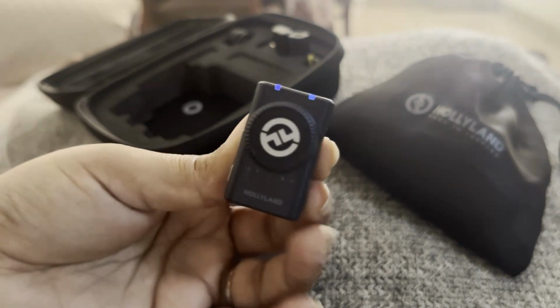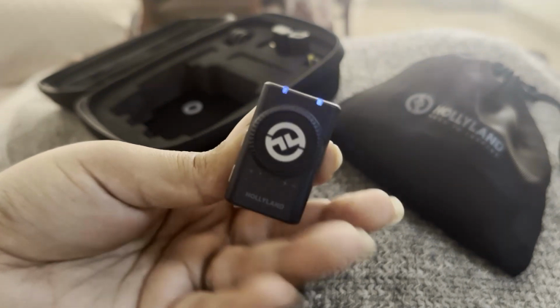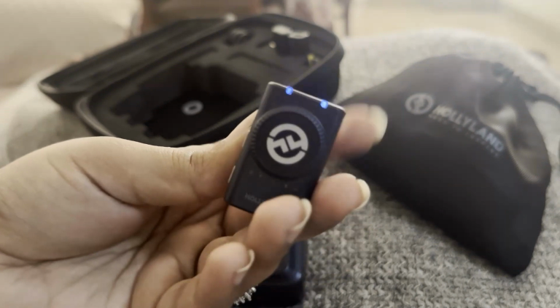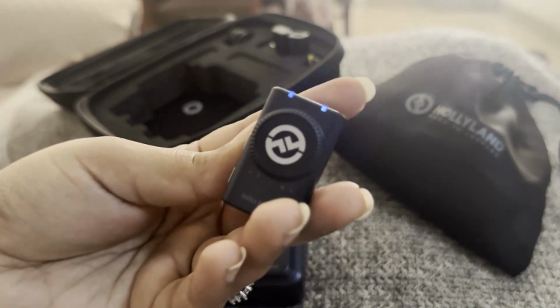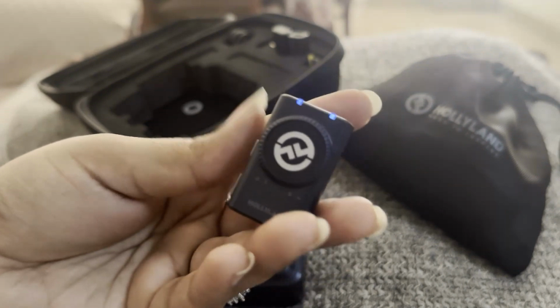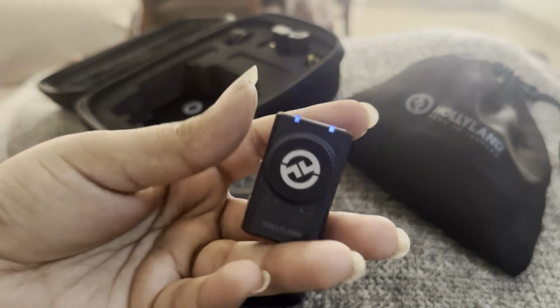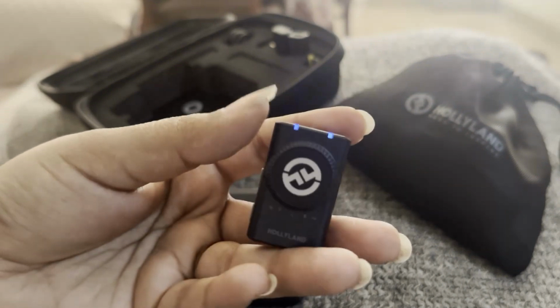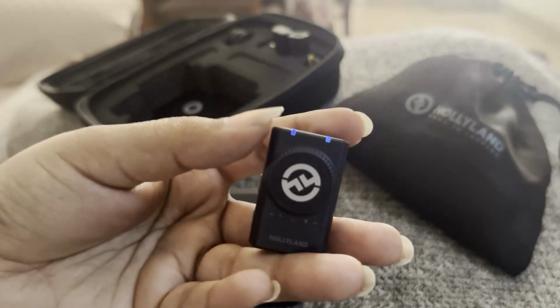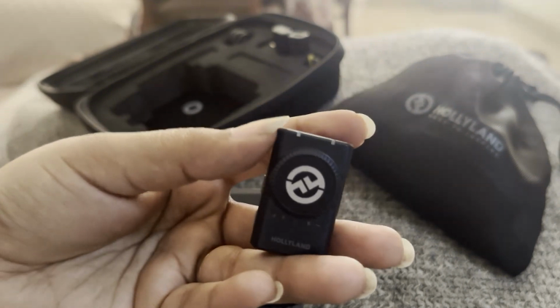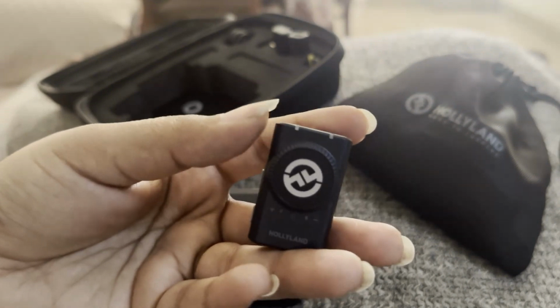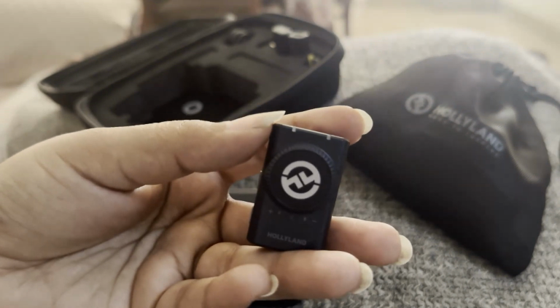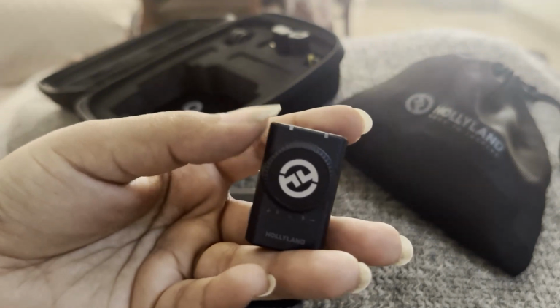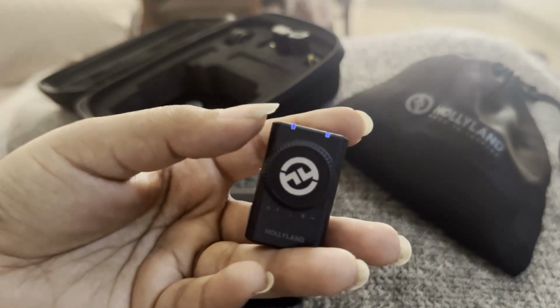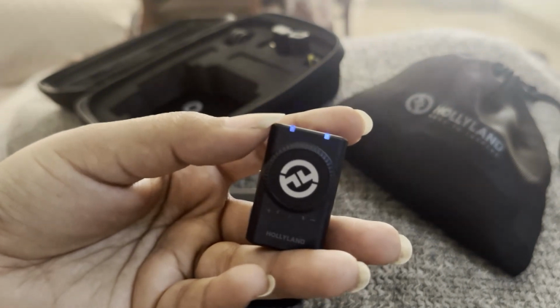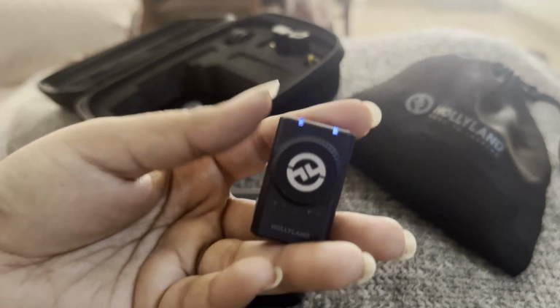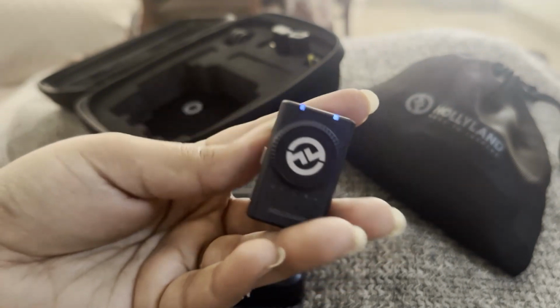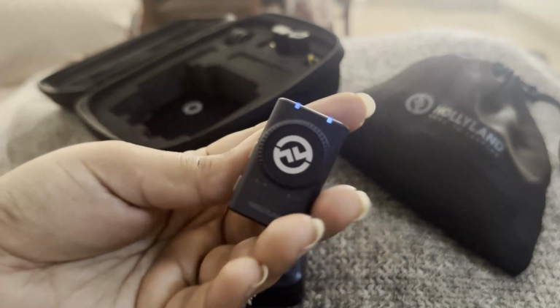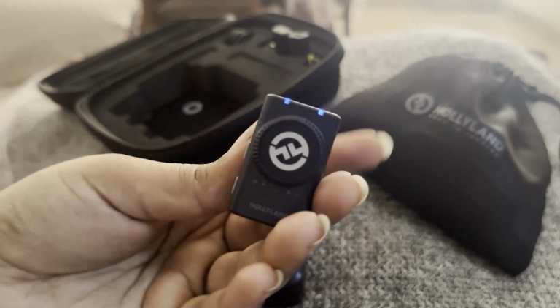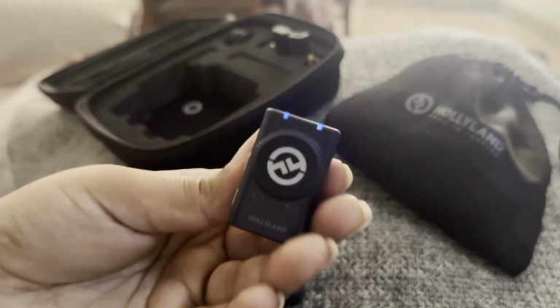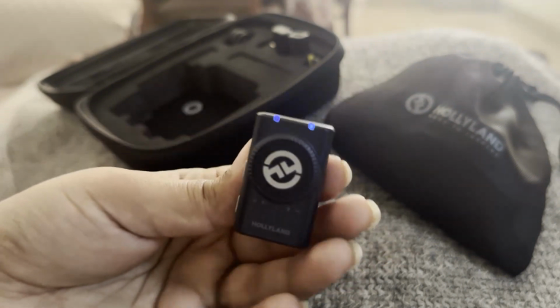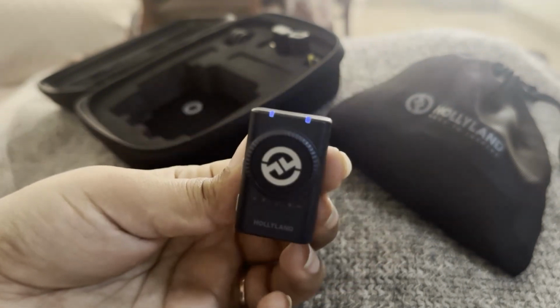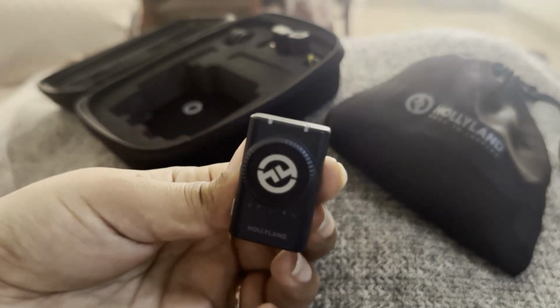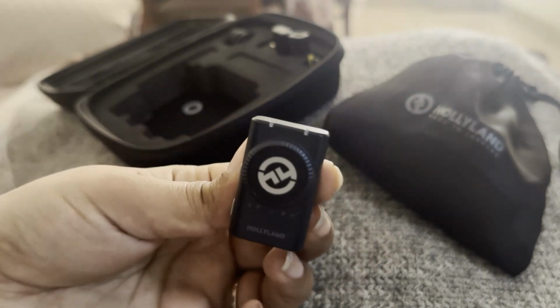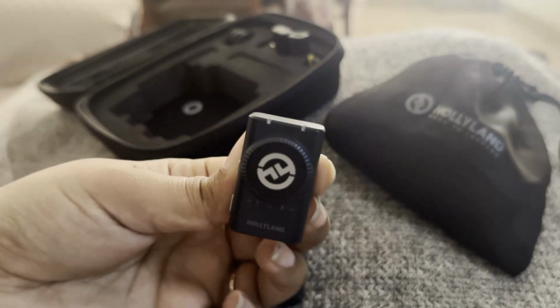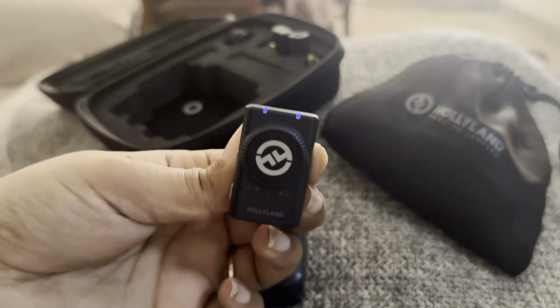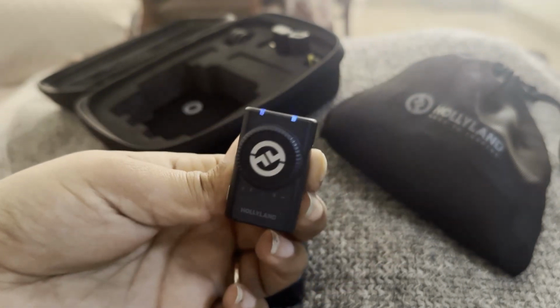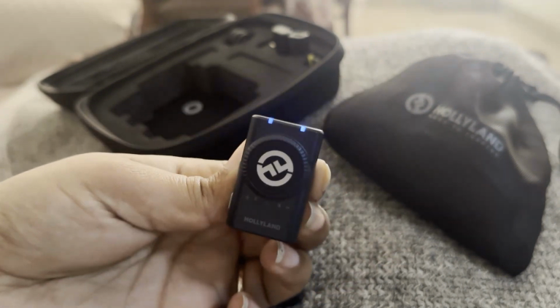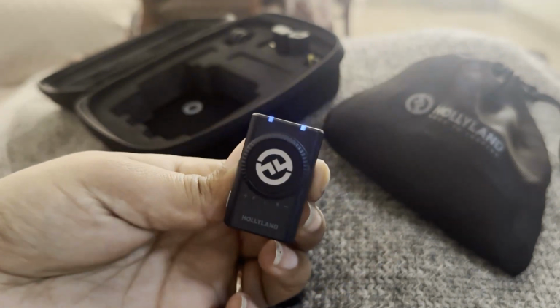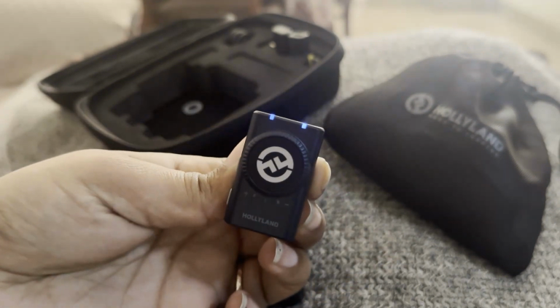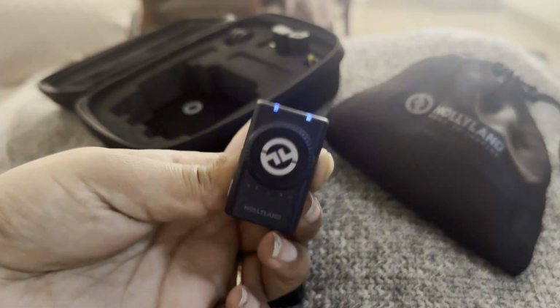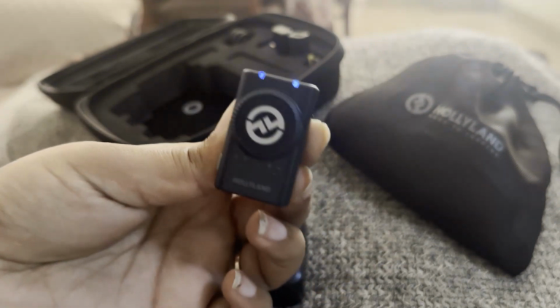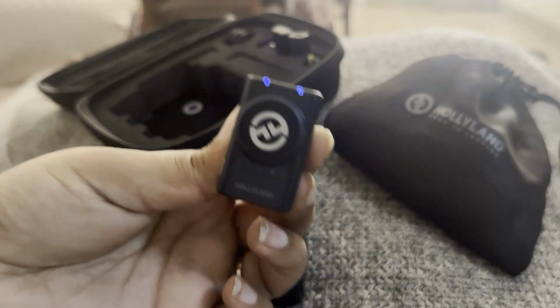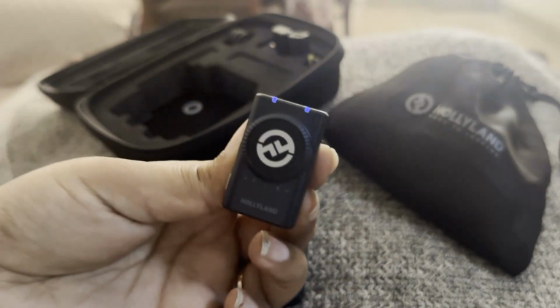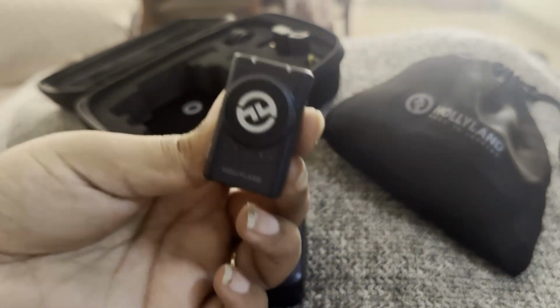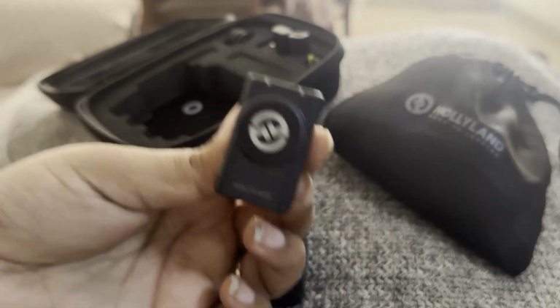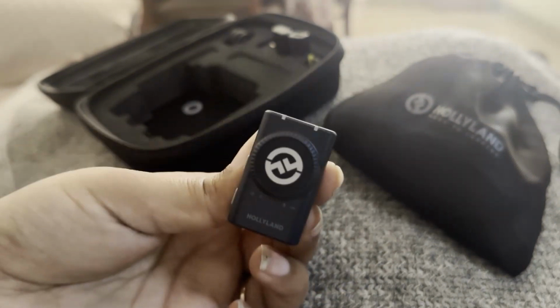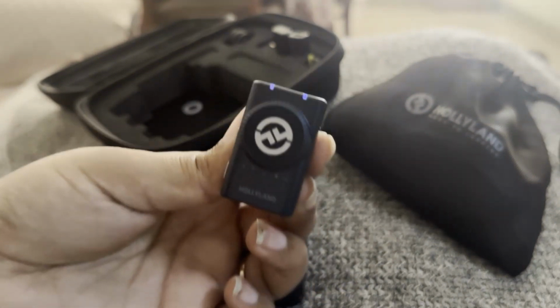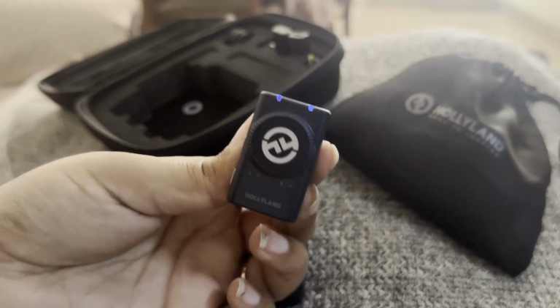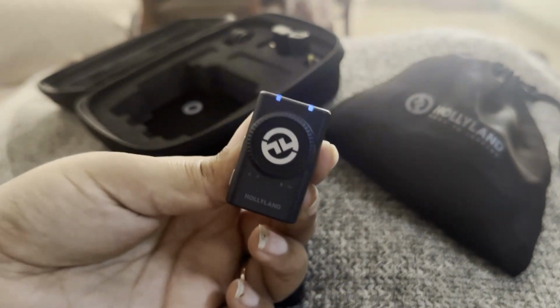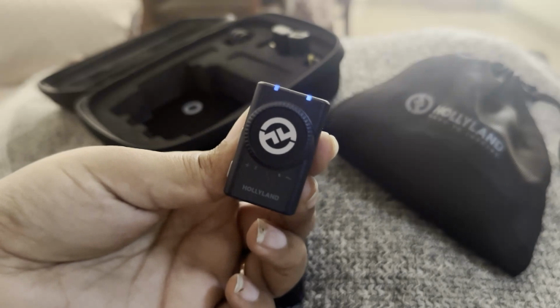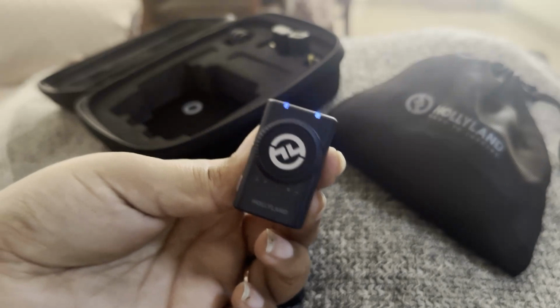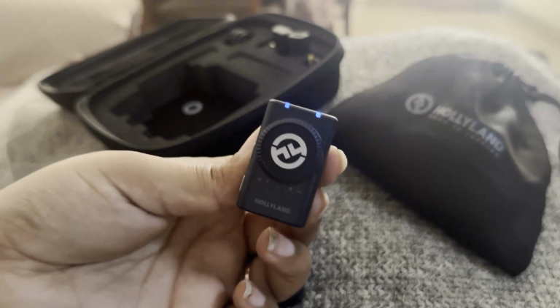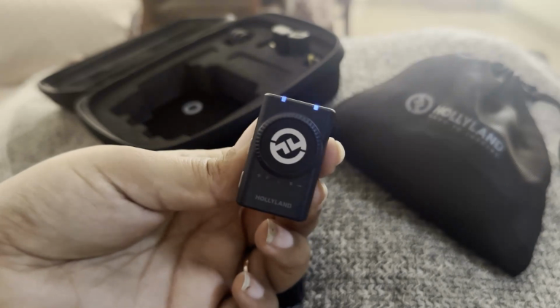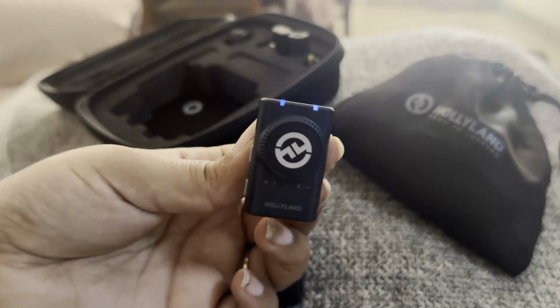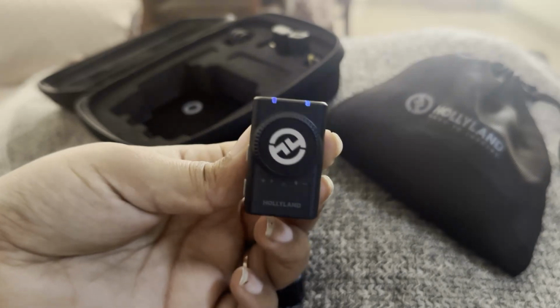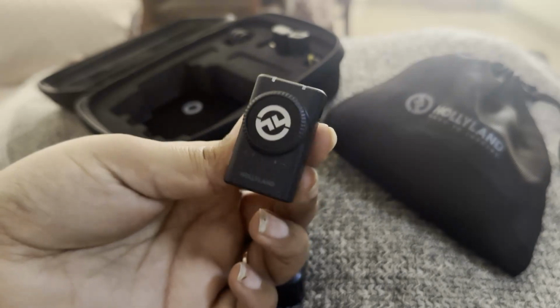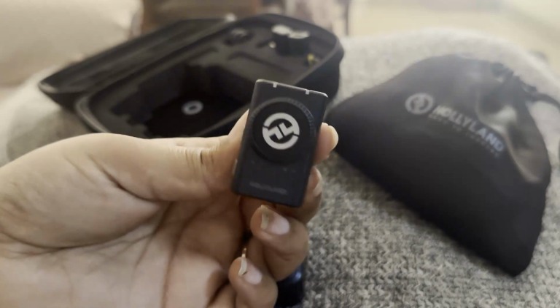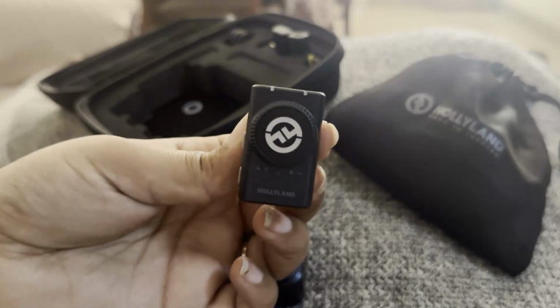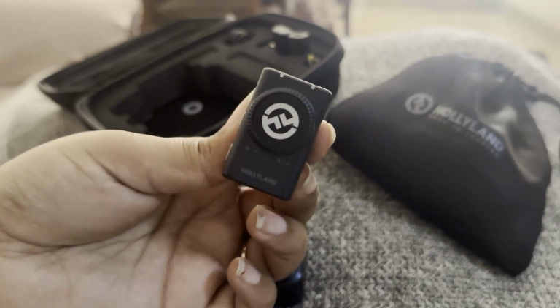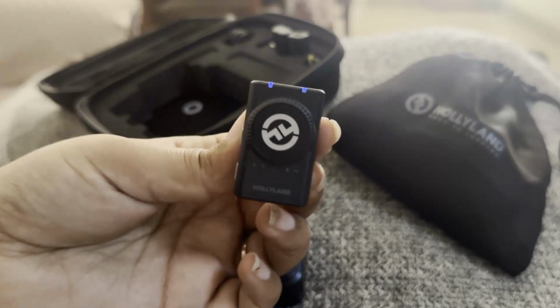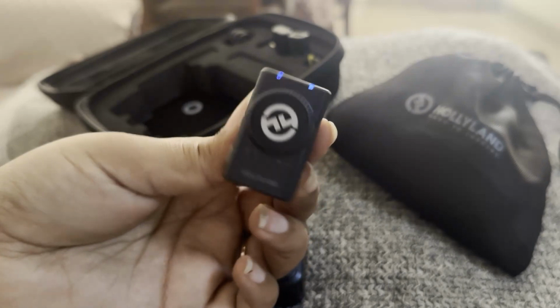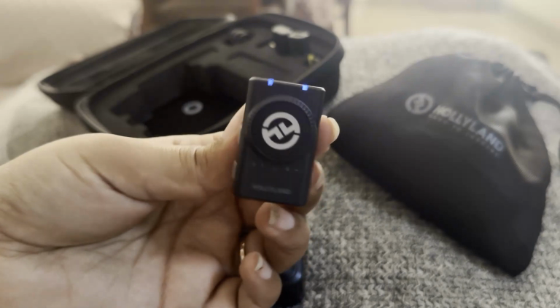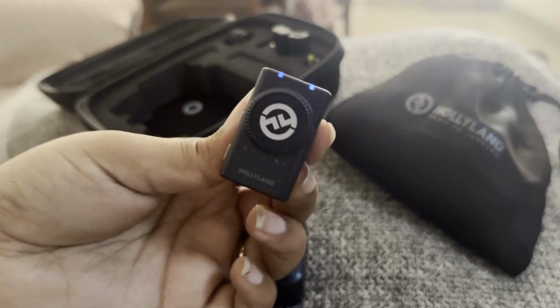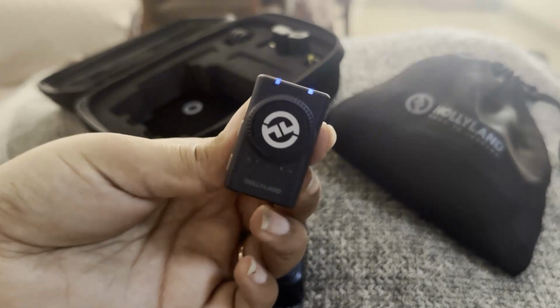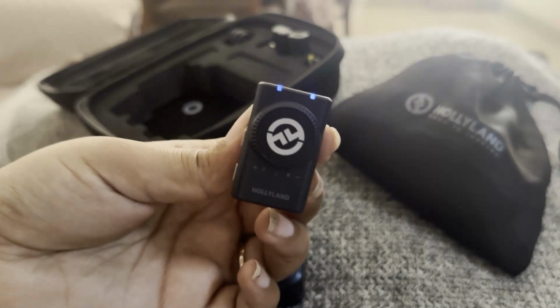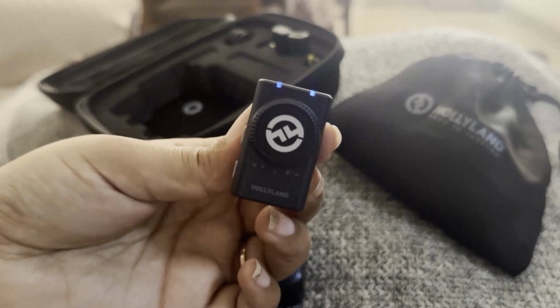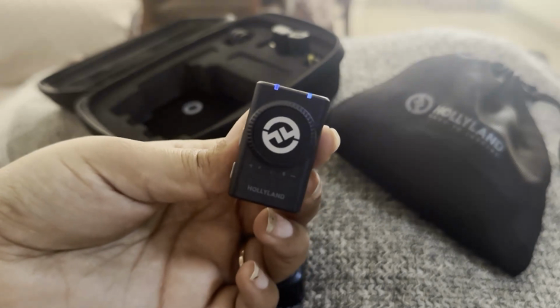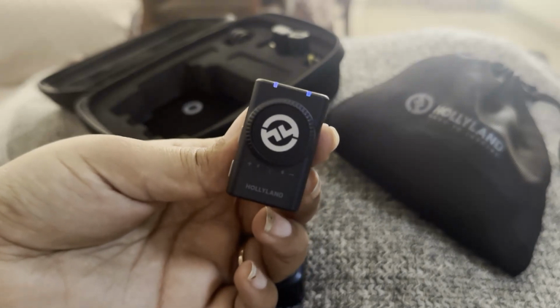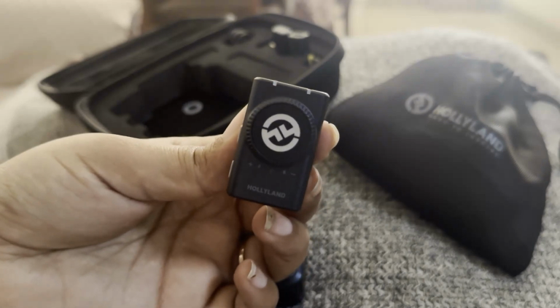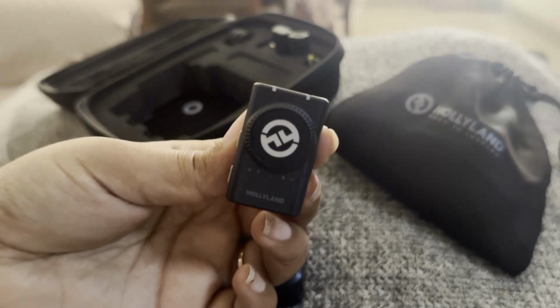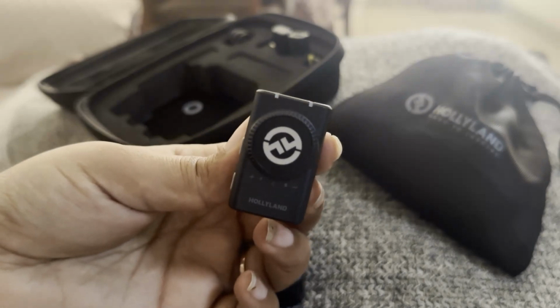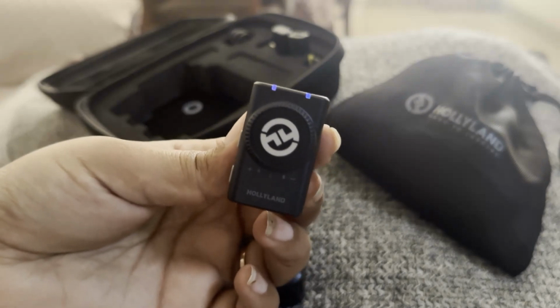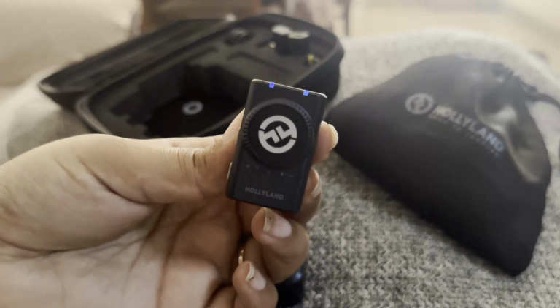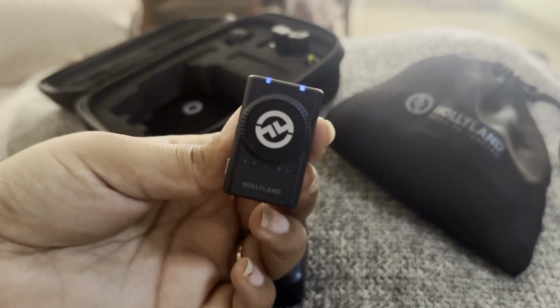If you see stable blue lights on it, it means that you are successfully connected to the device you want to connect.